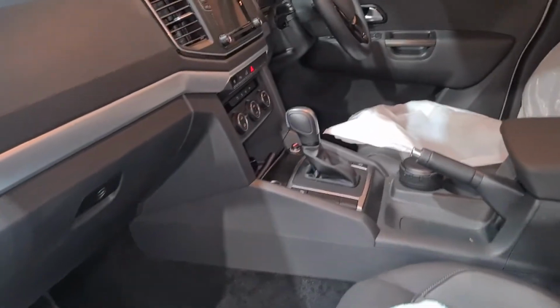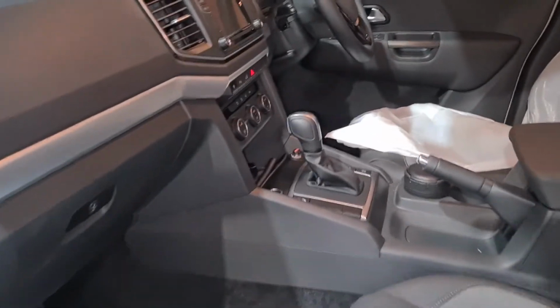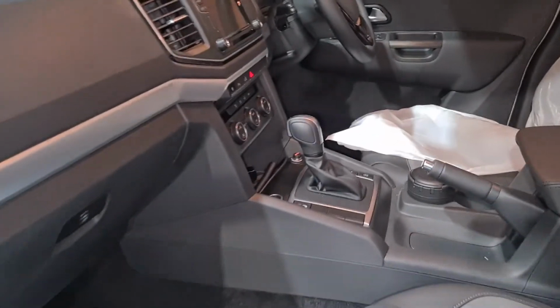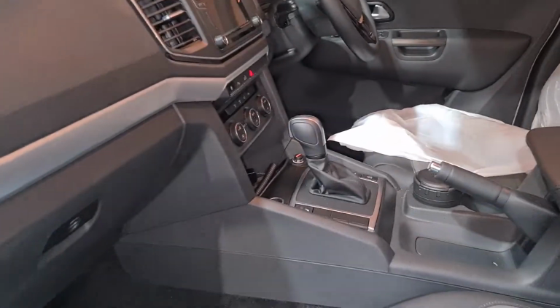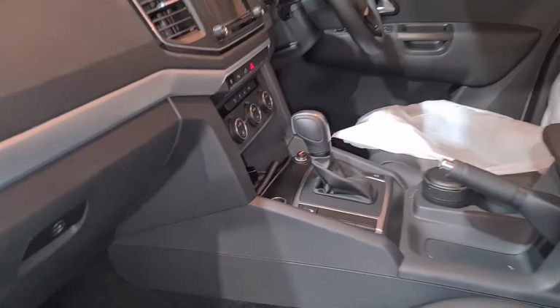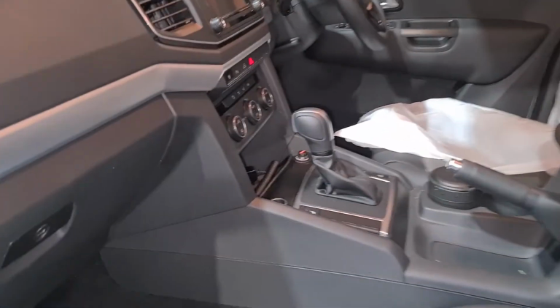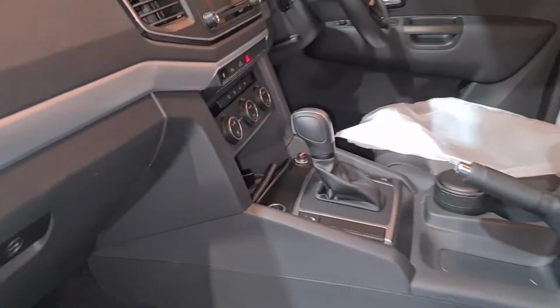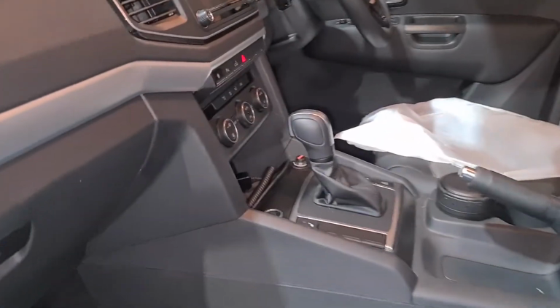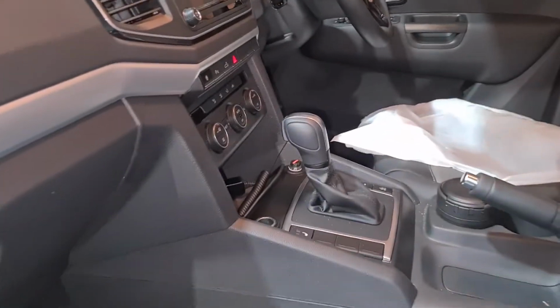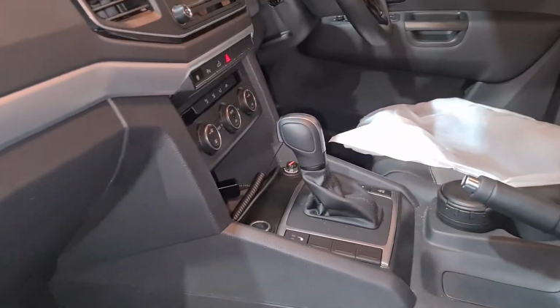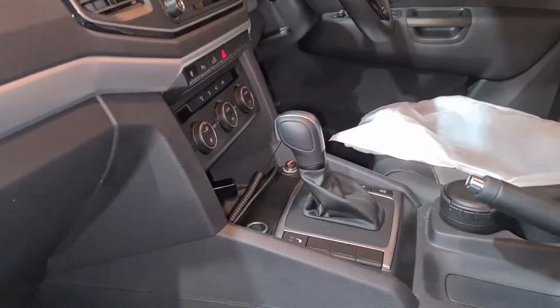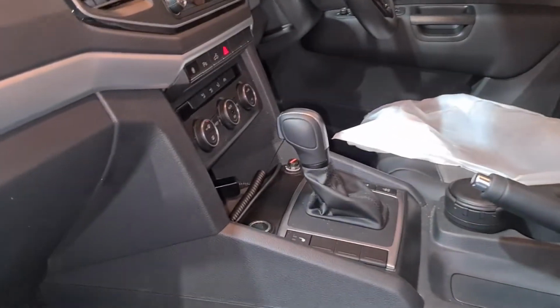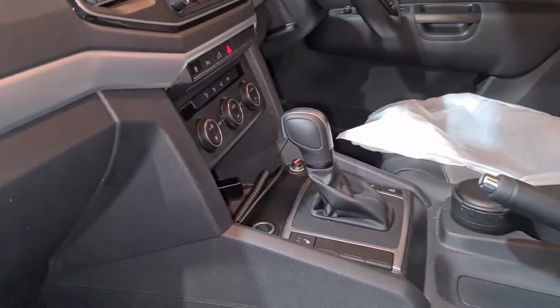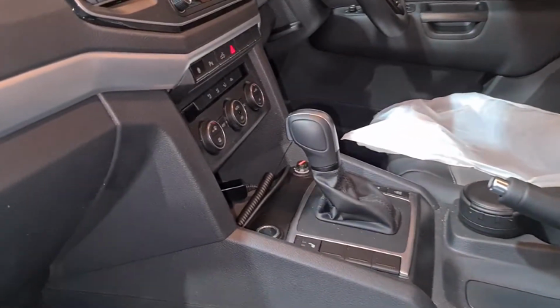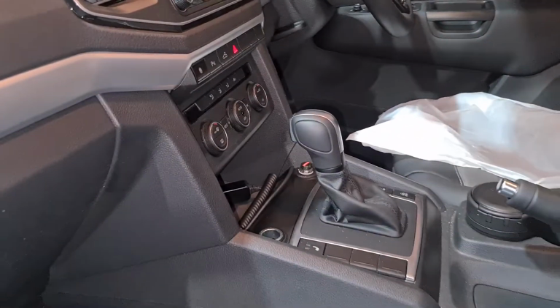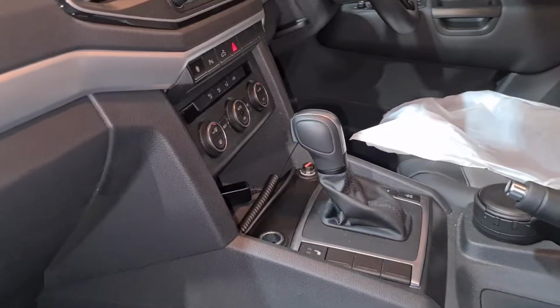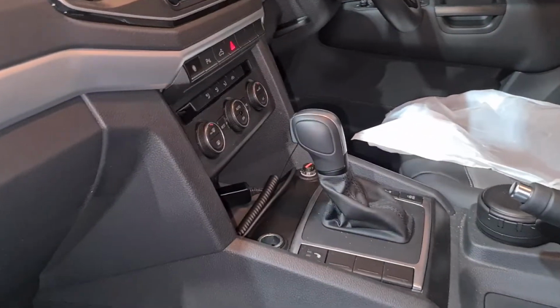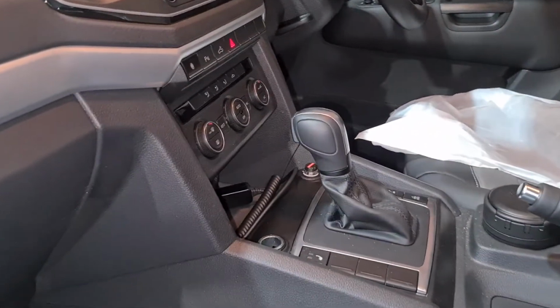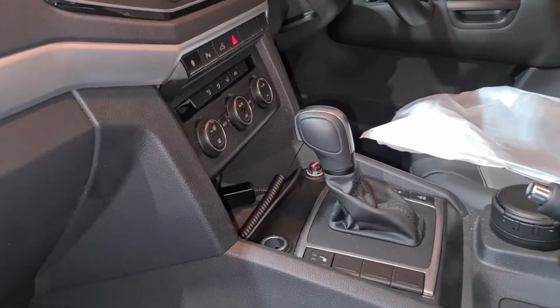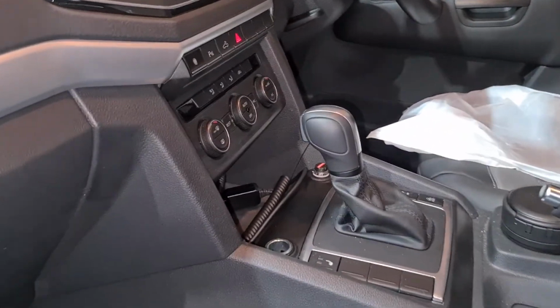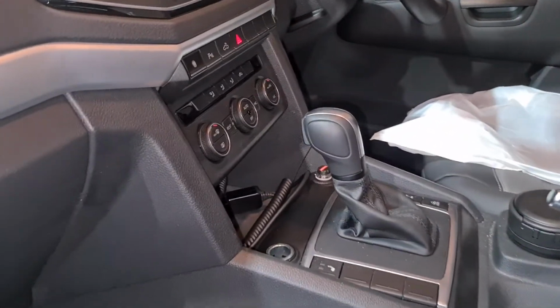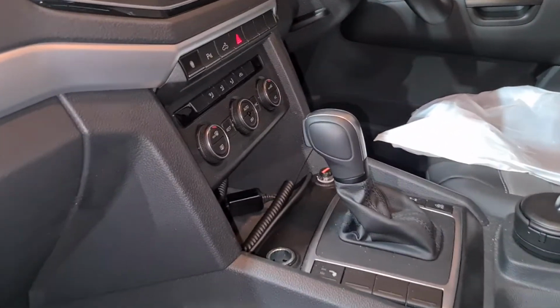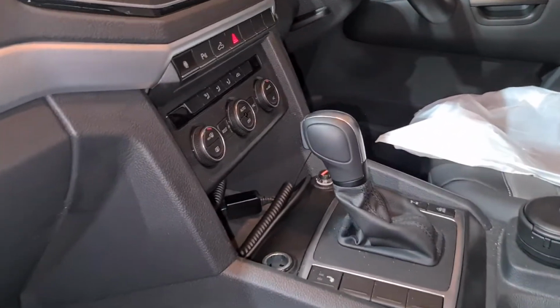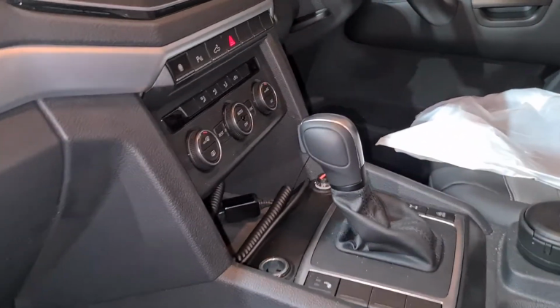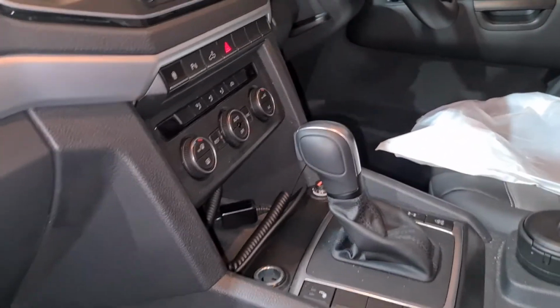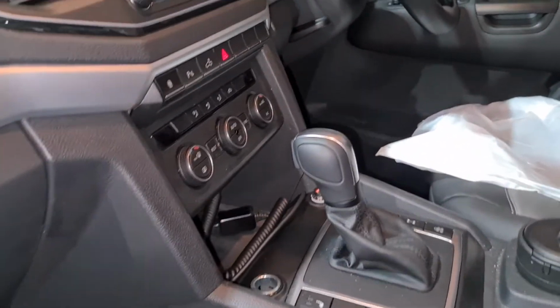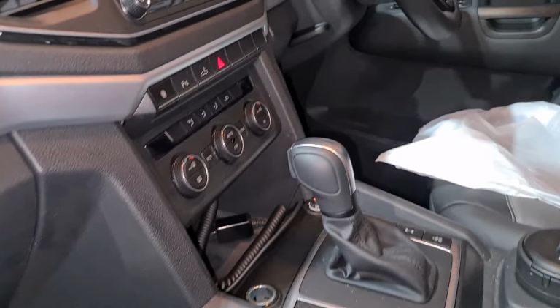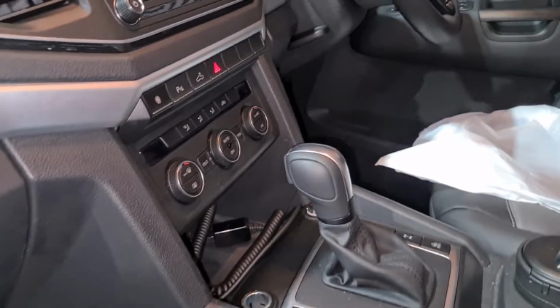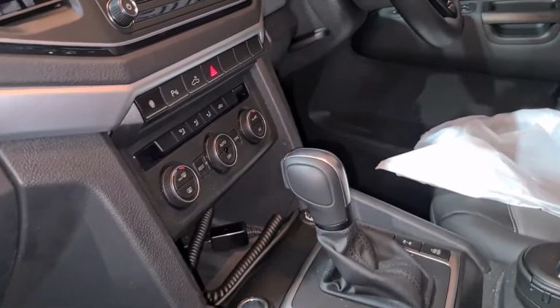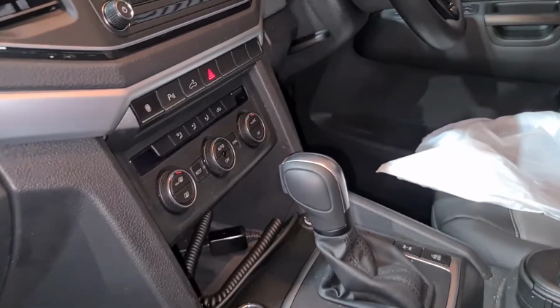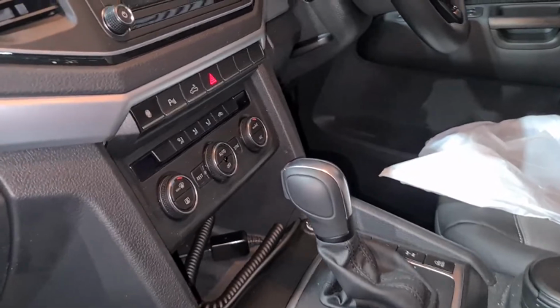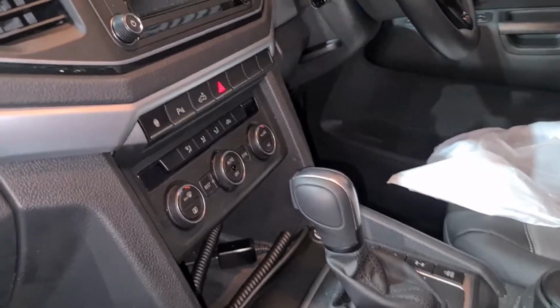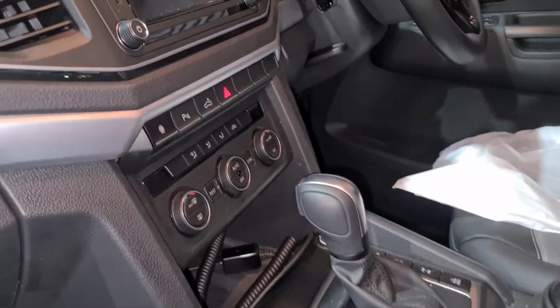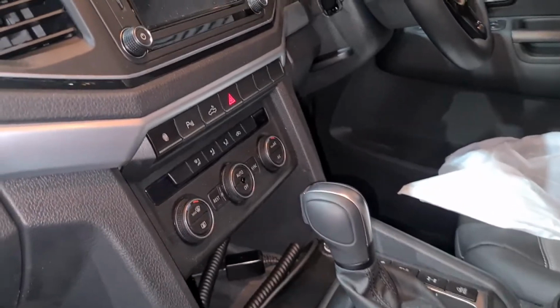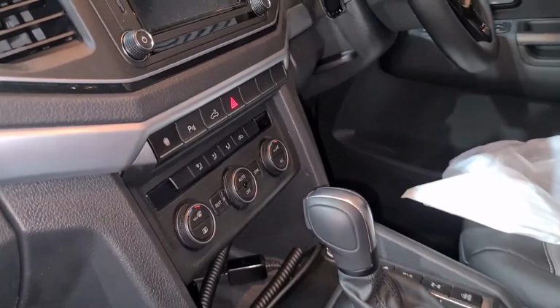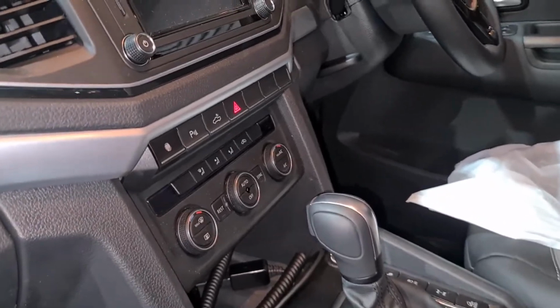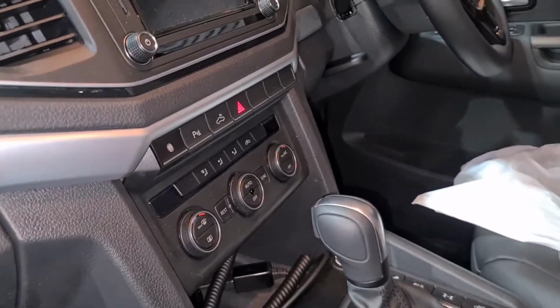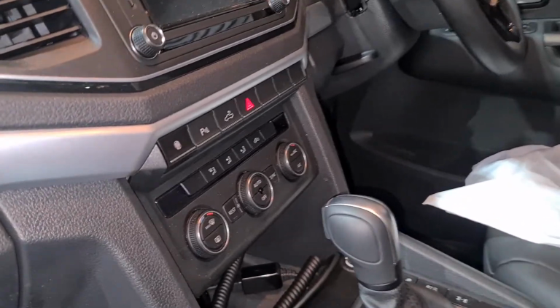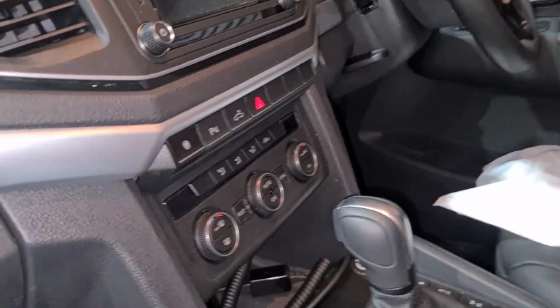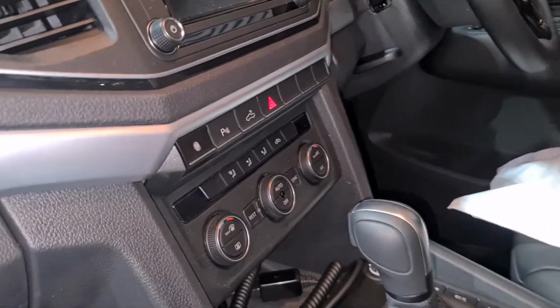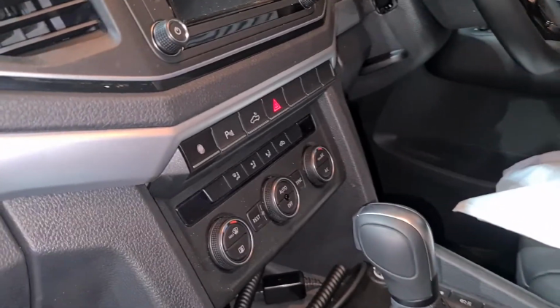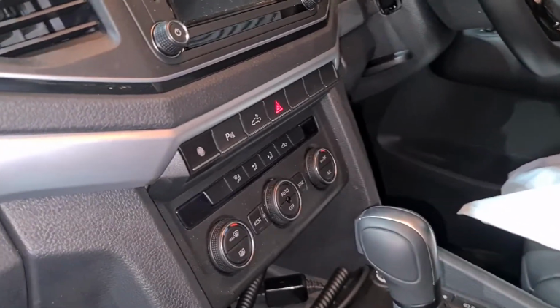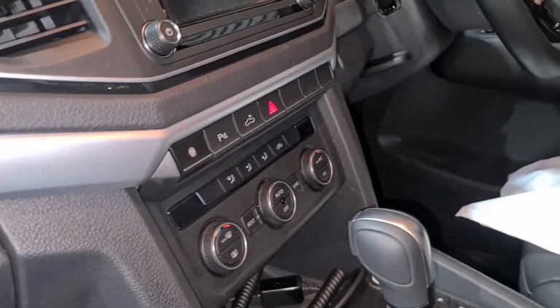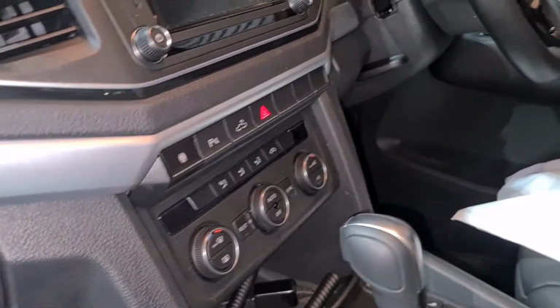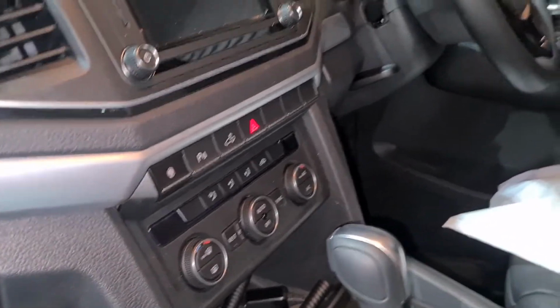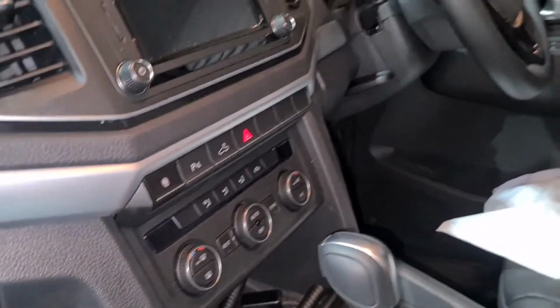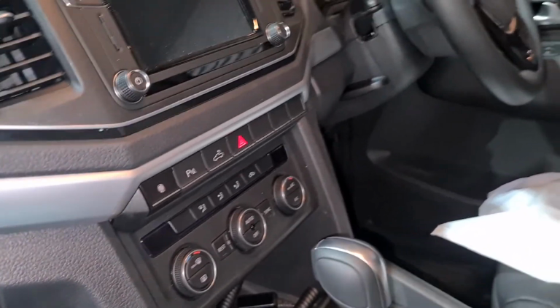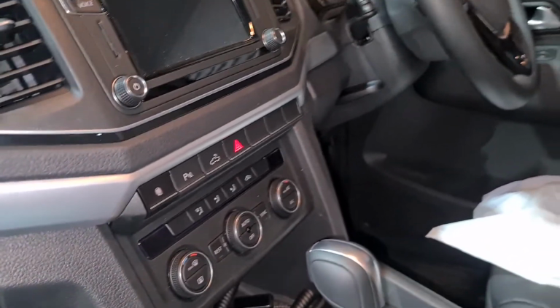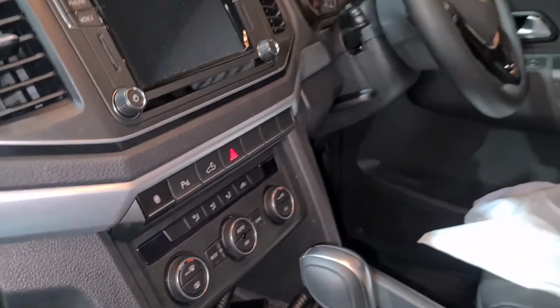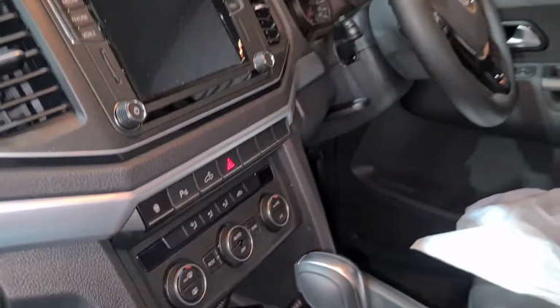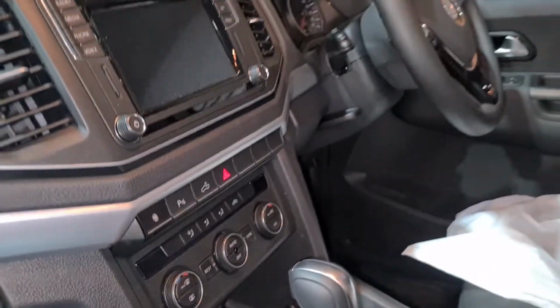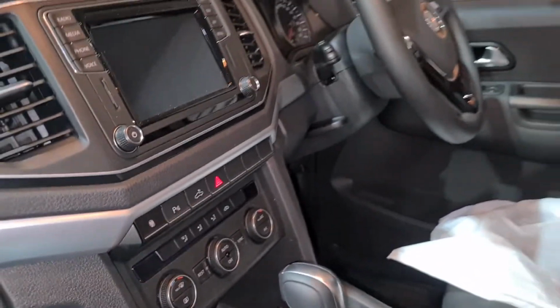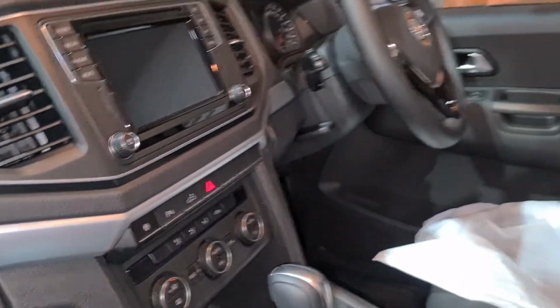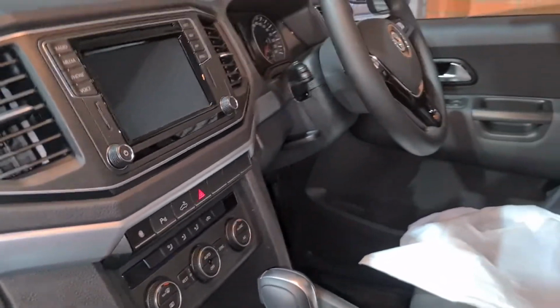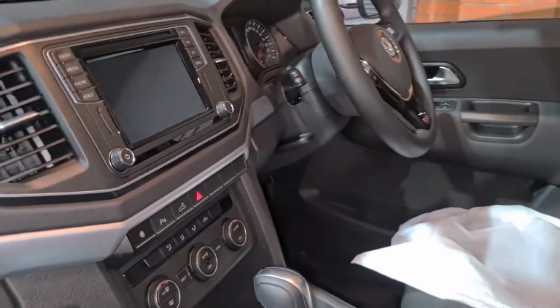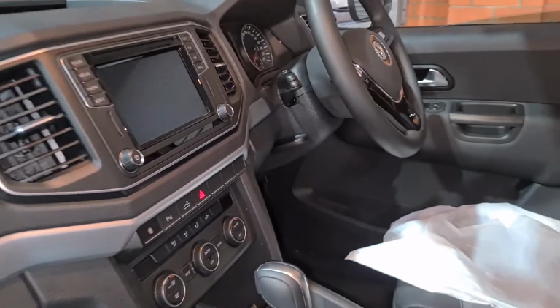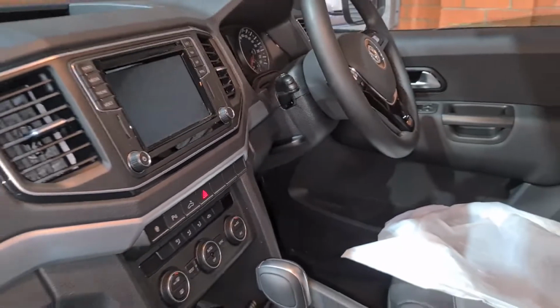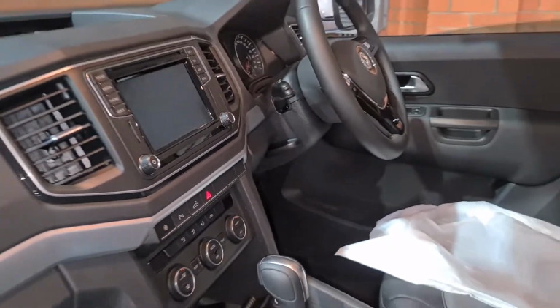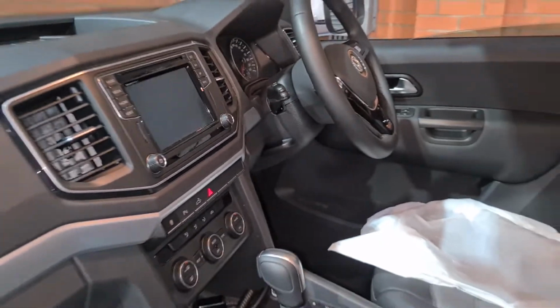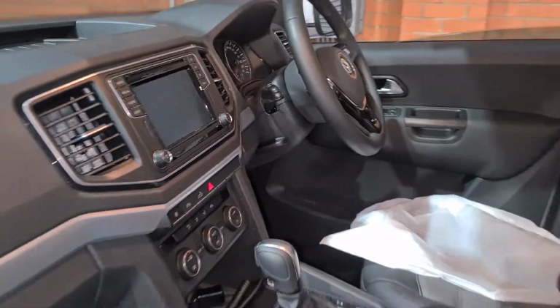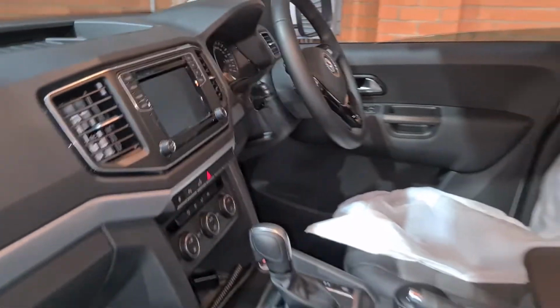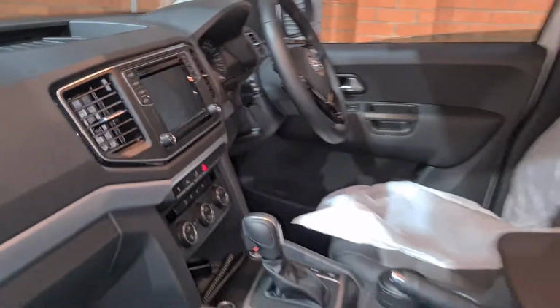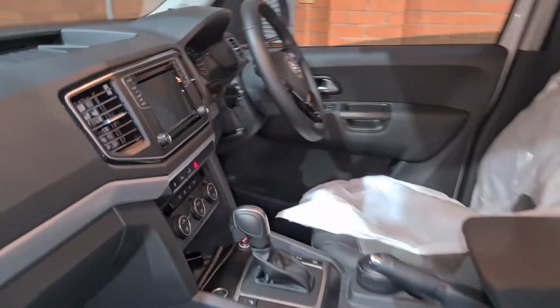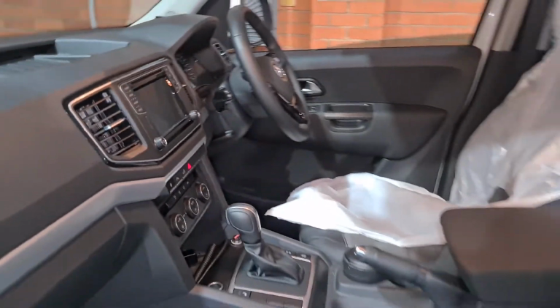We've also got the Towpro brake controller, factory style switch, and caravan wiring down at the back.